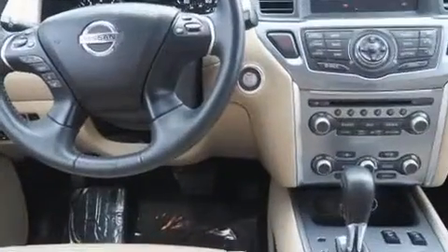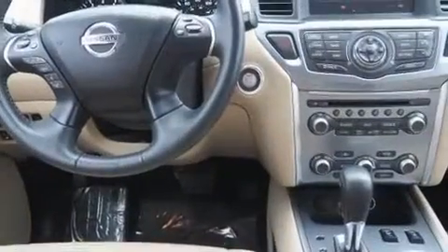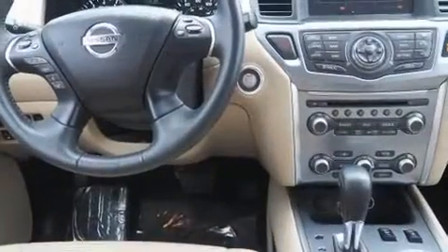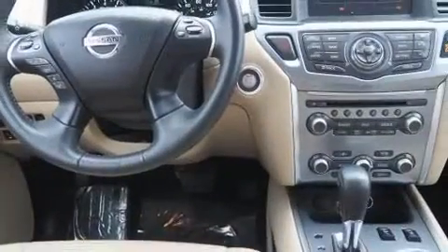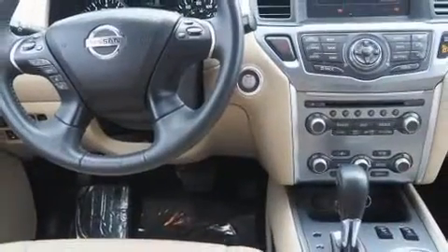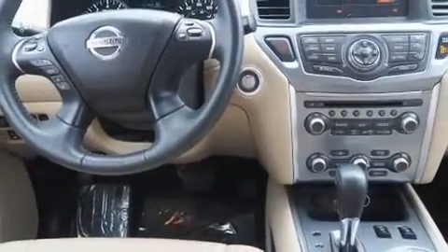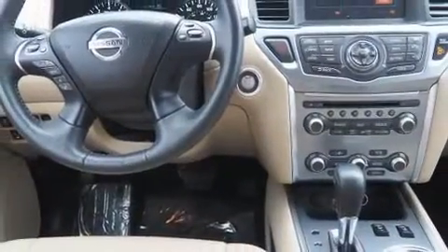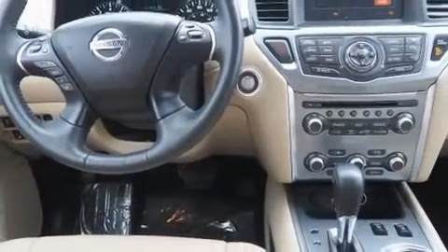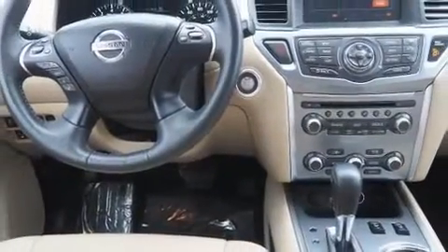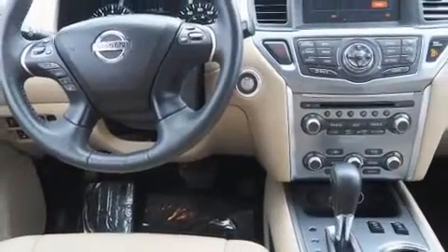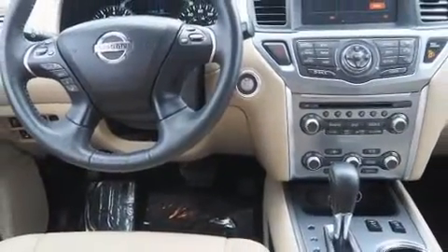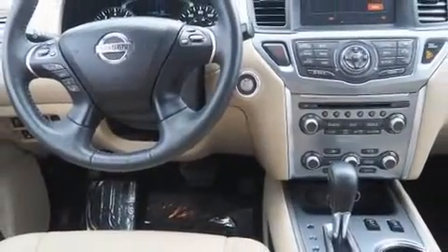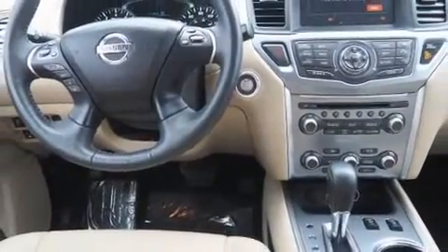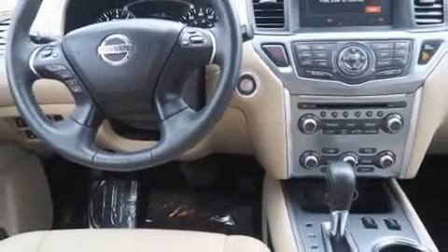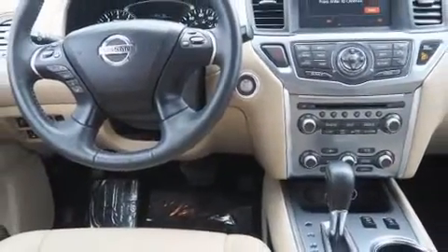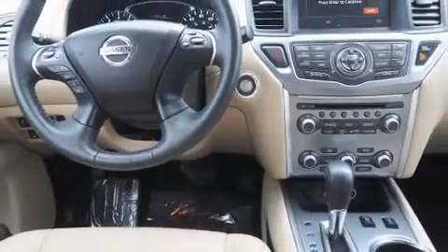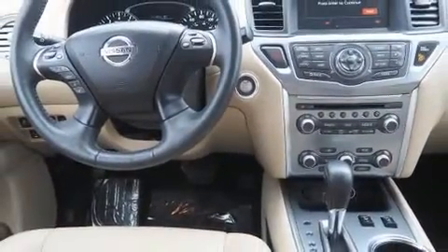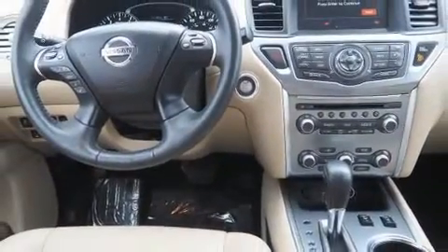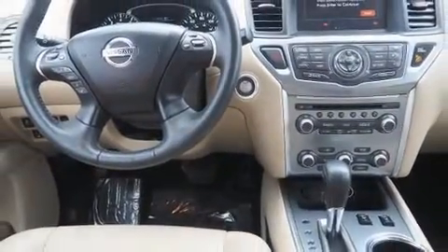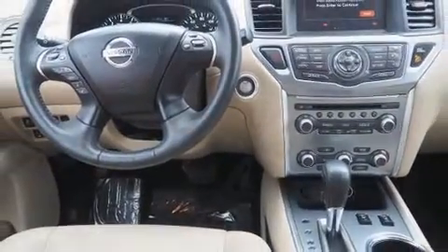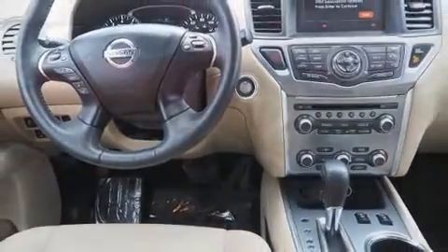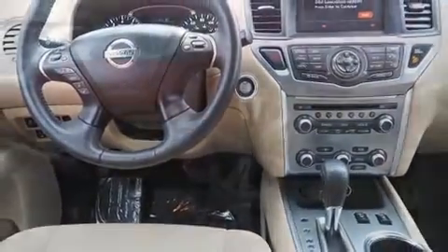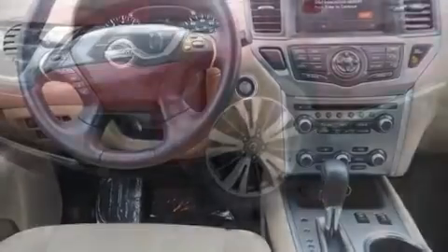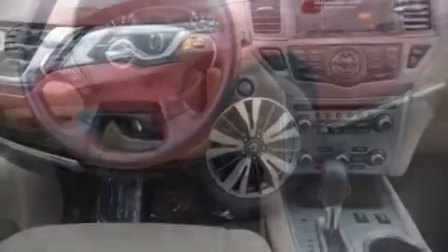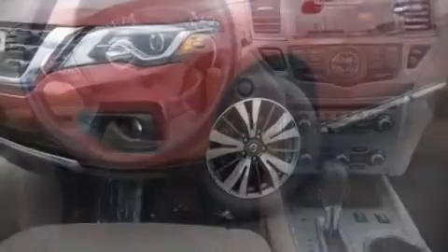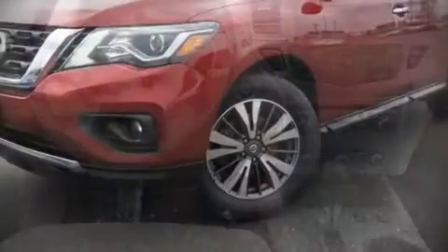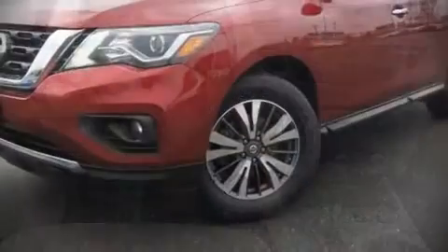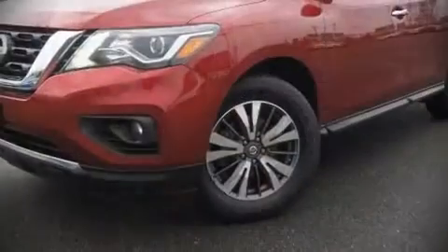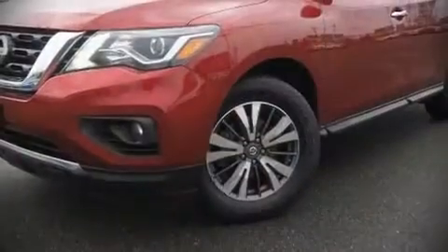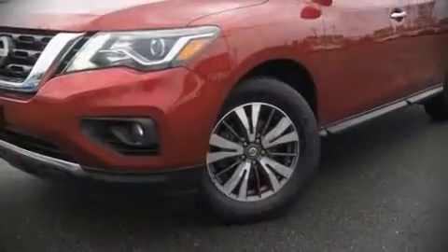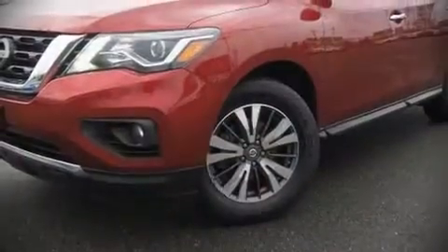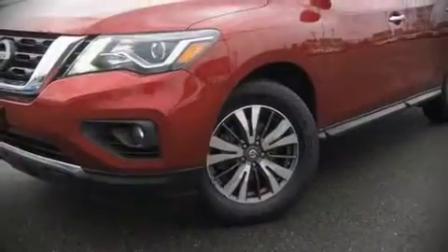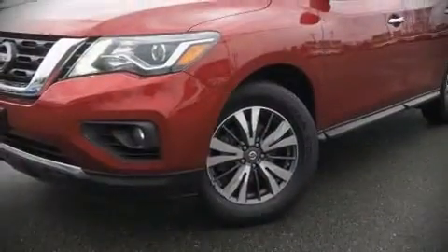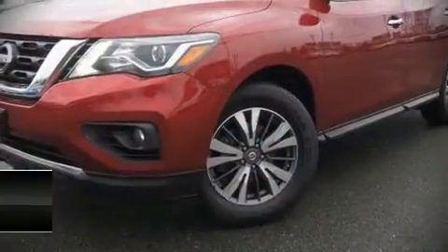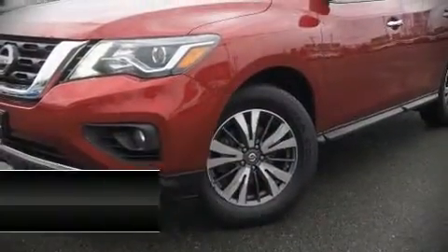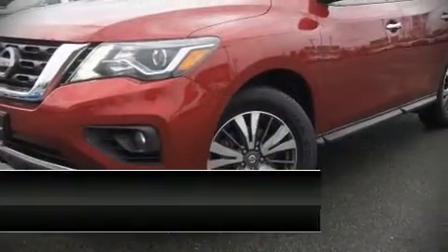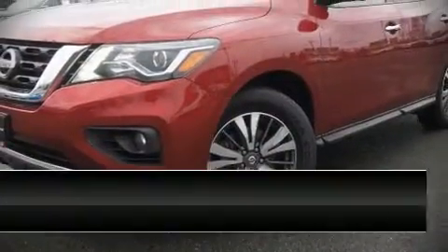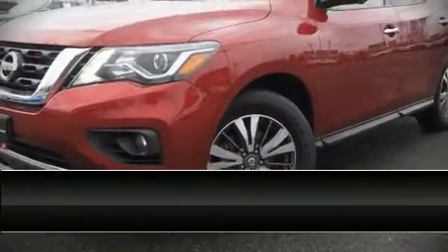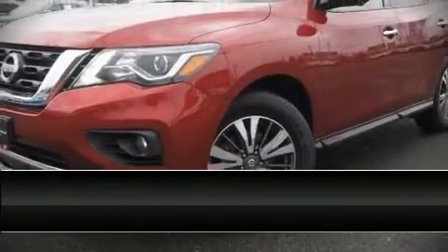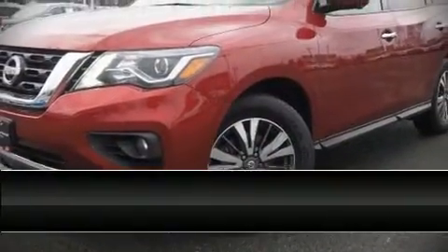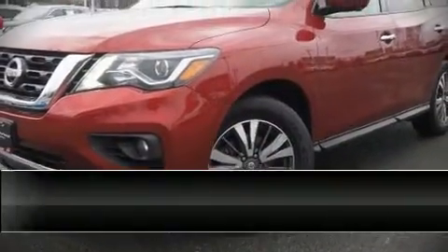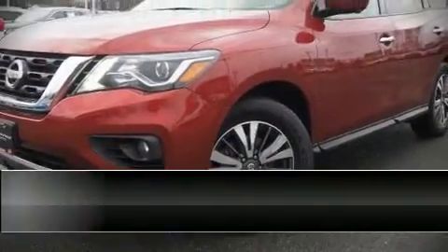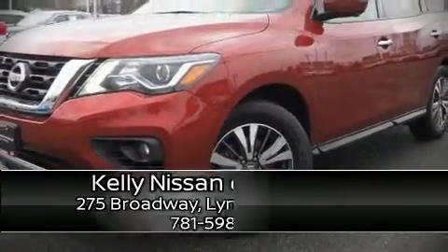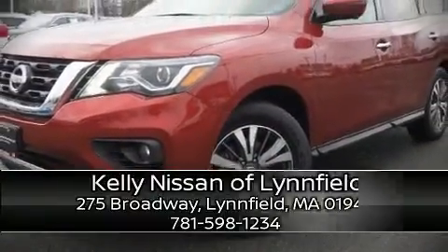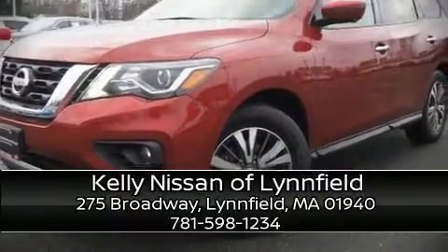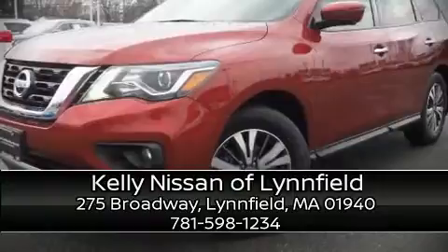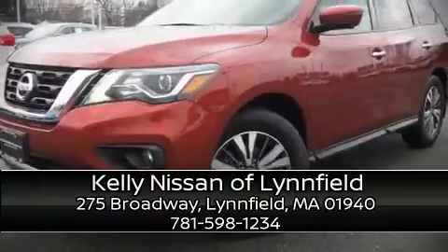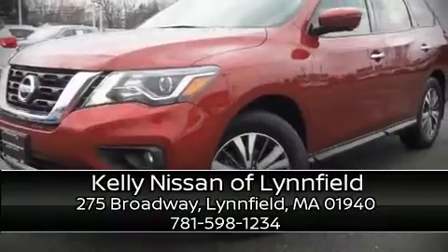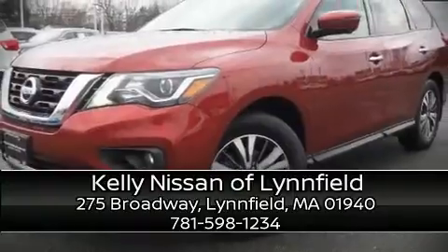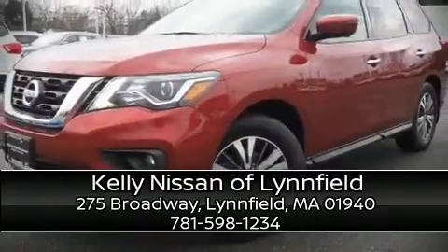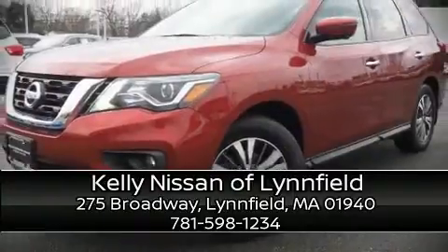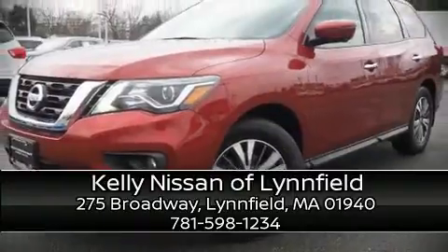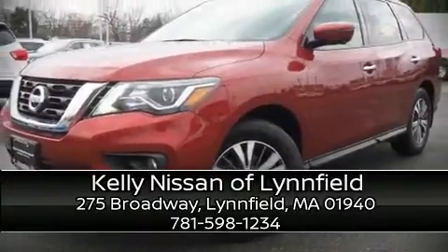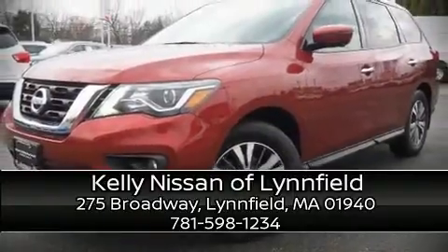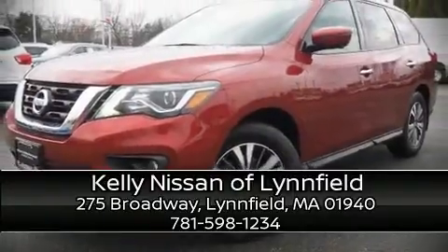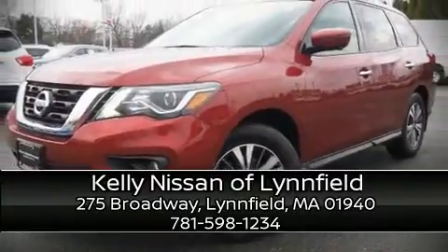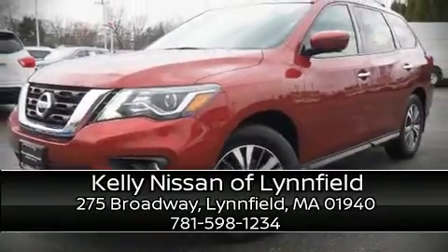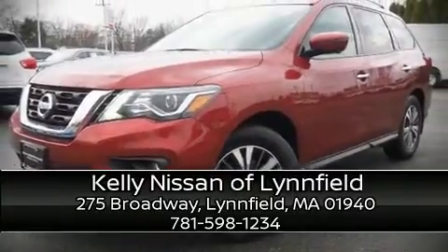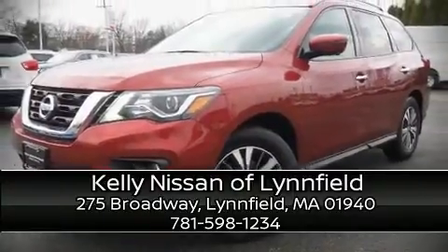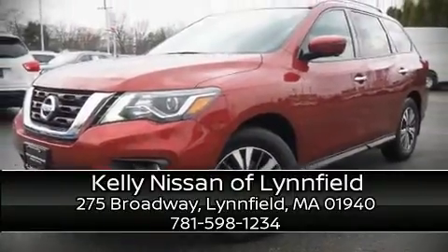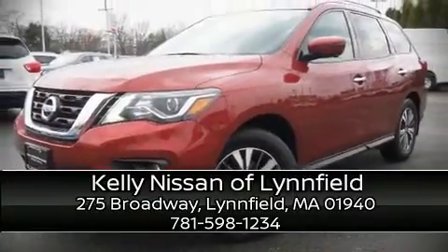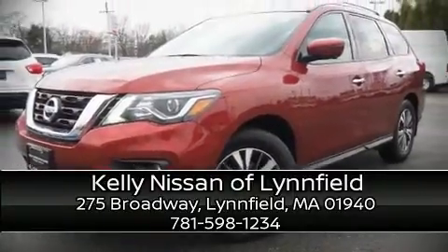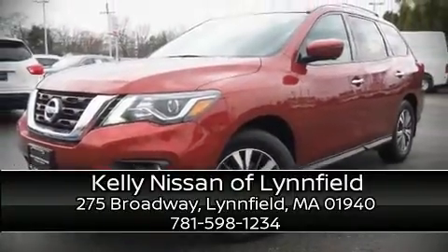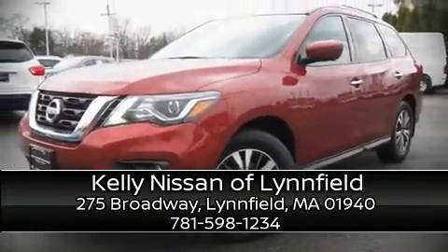Our sales reps are knowledgeable and professional. Please don't hesitate to give us a call. We'll see you in the next one.